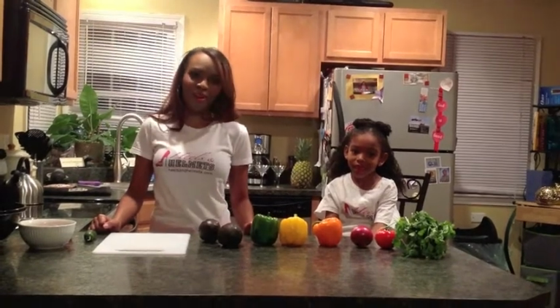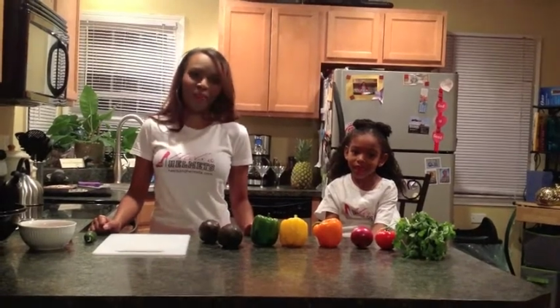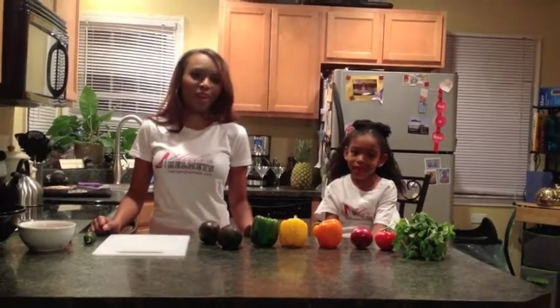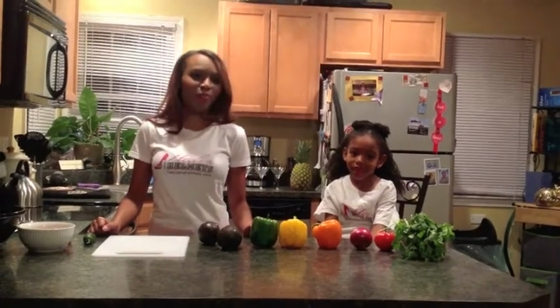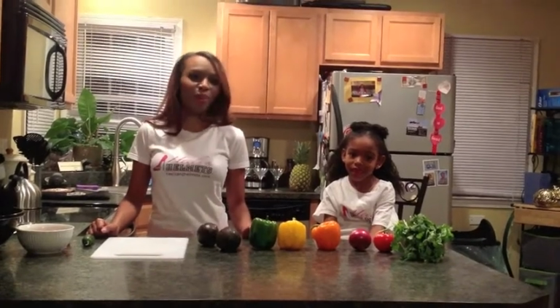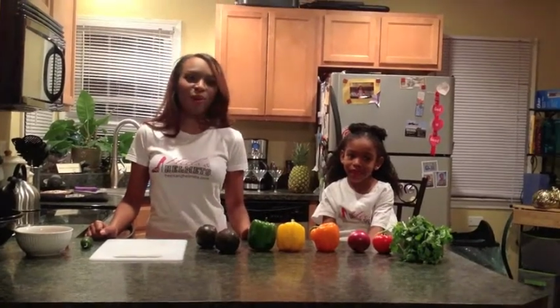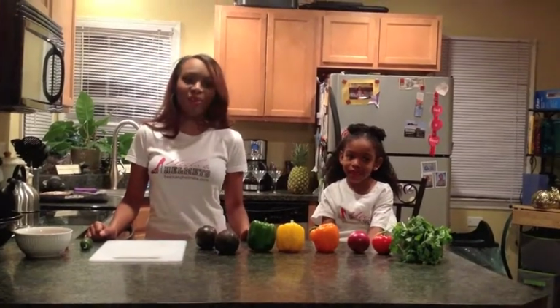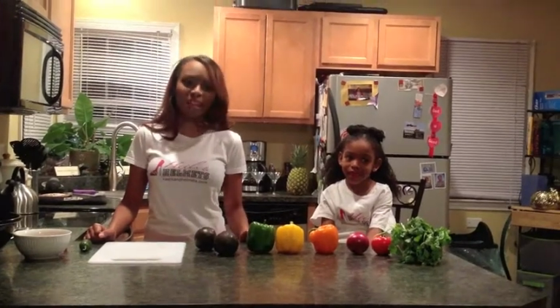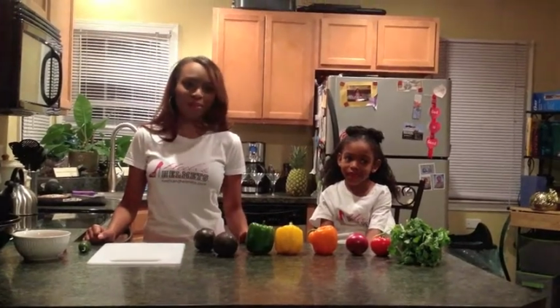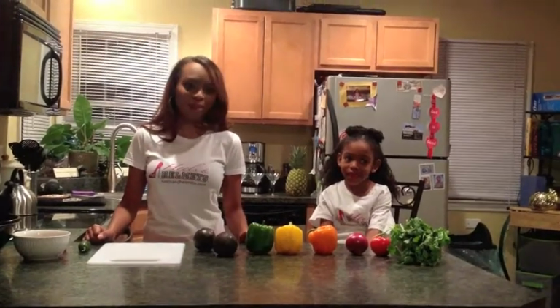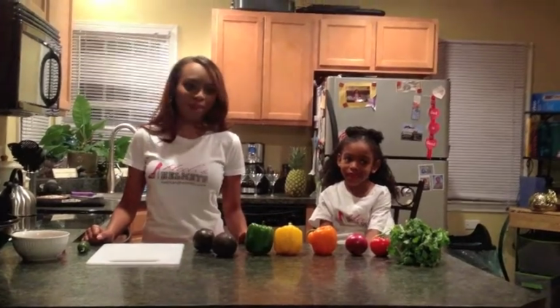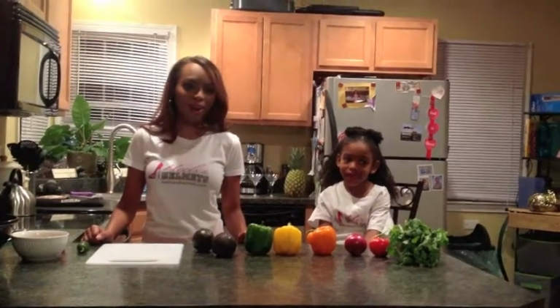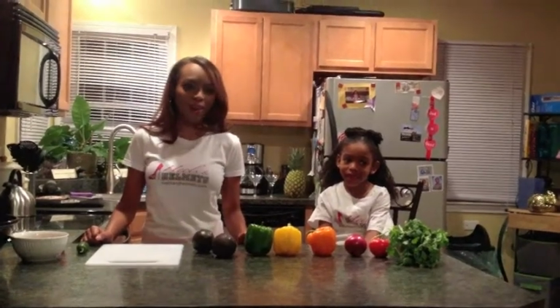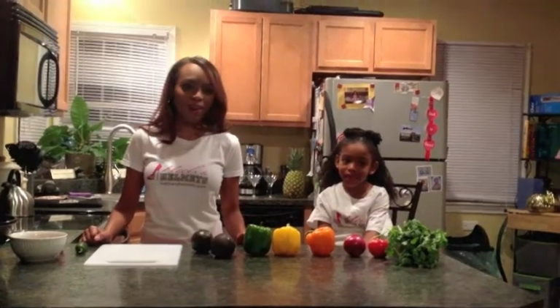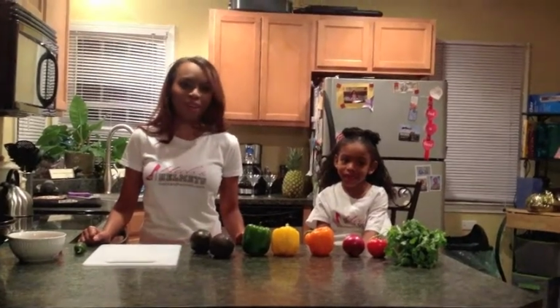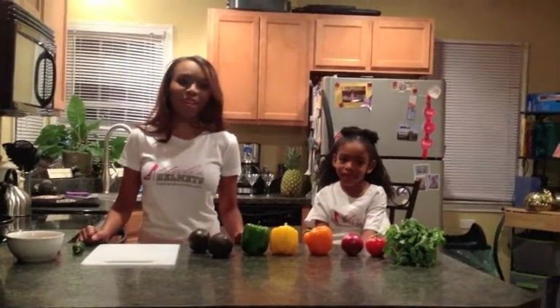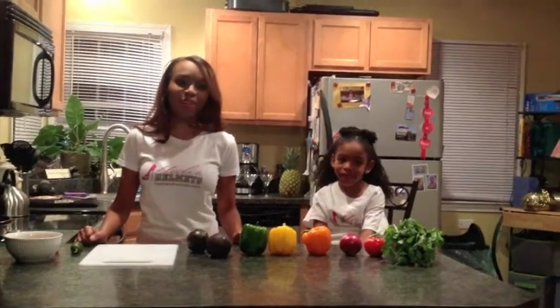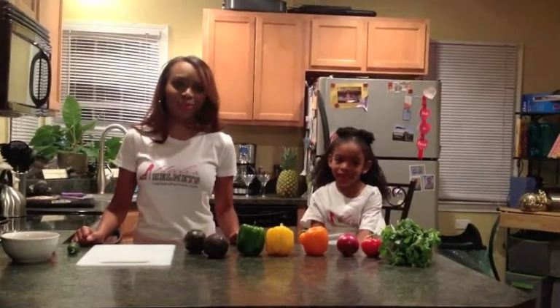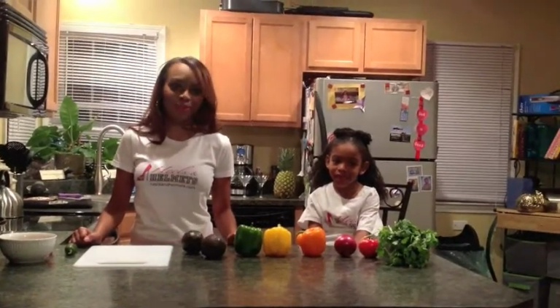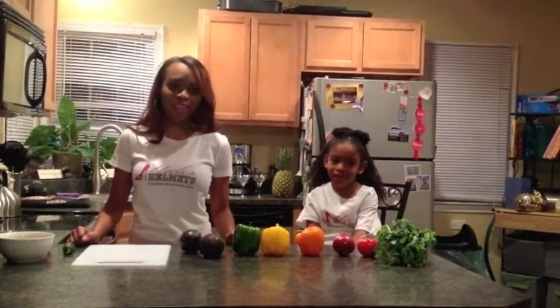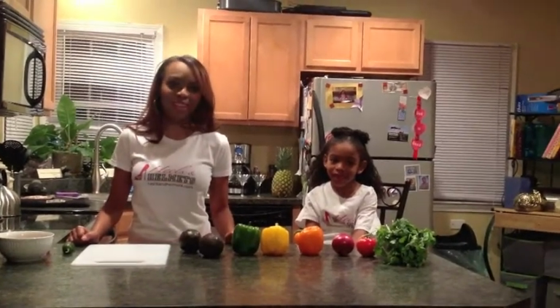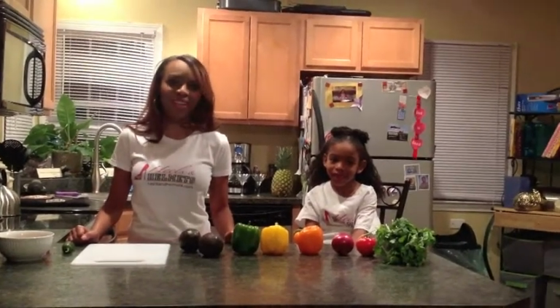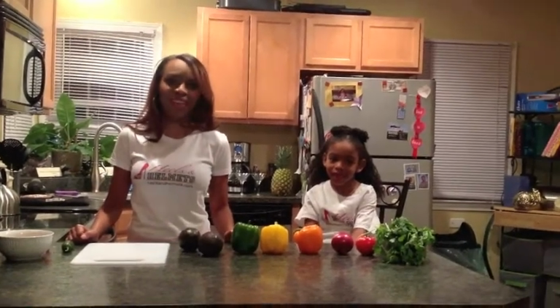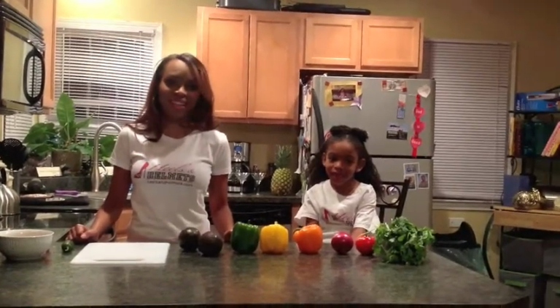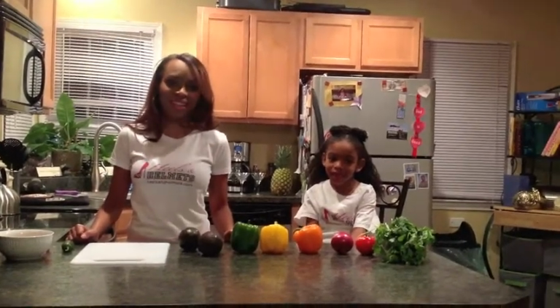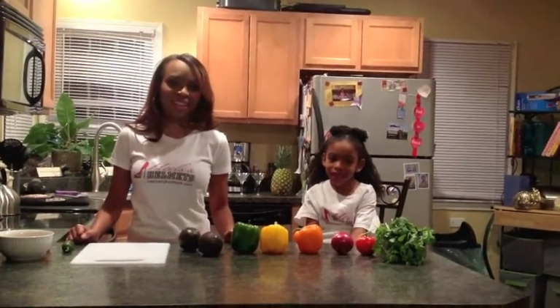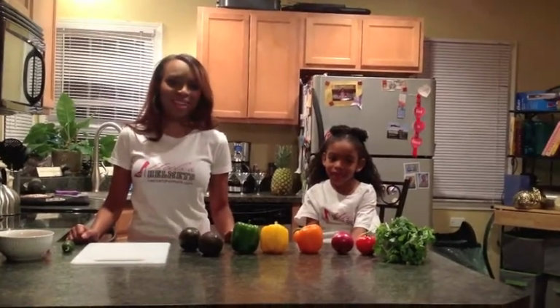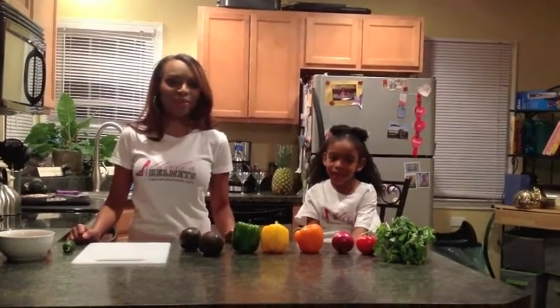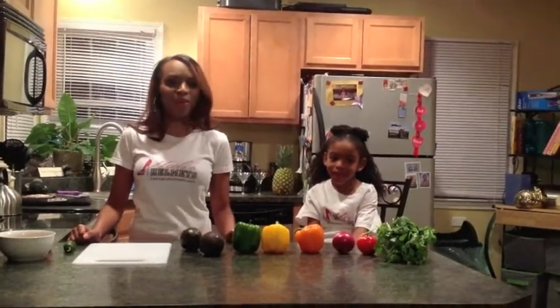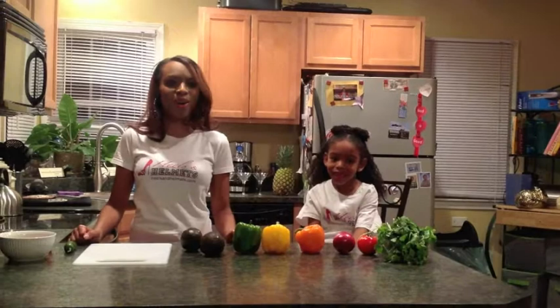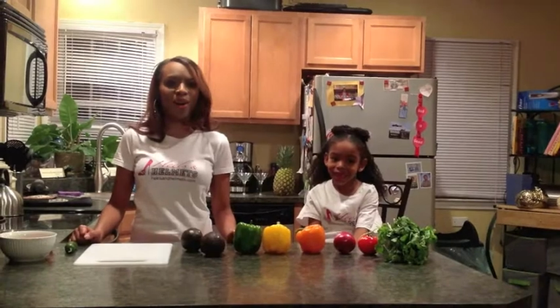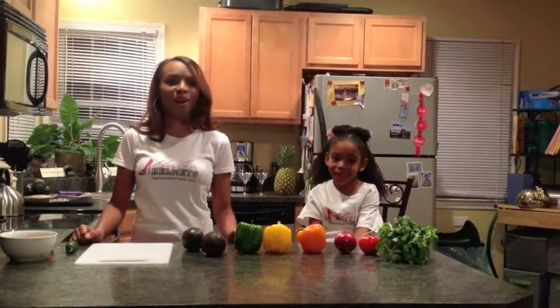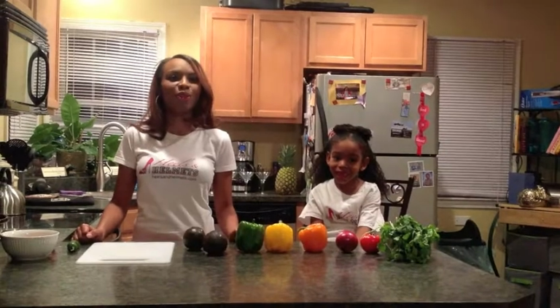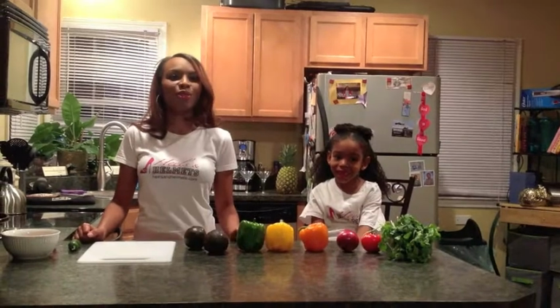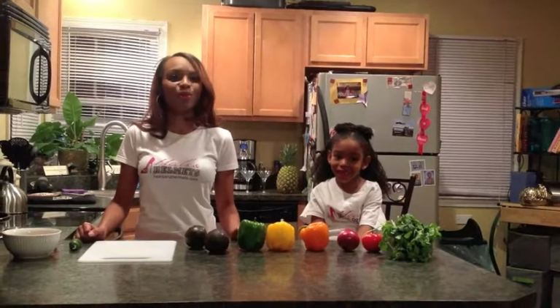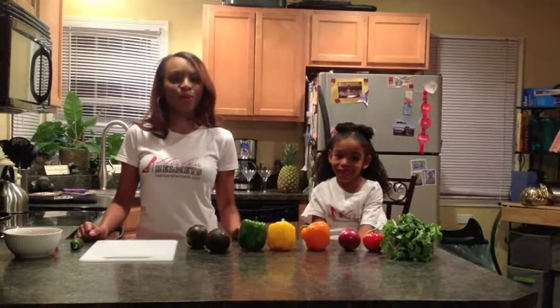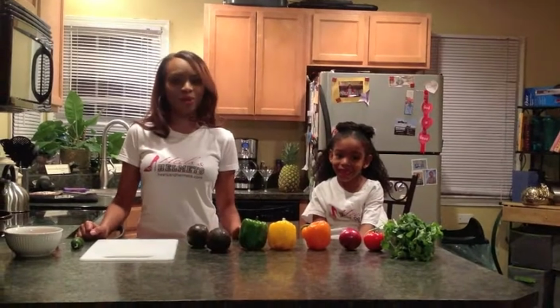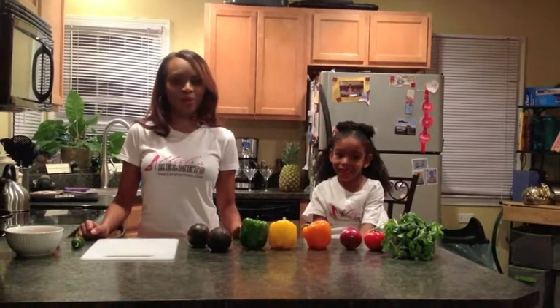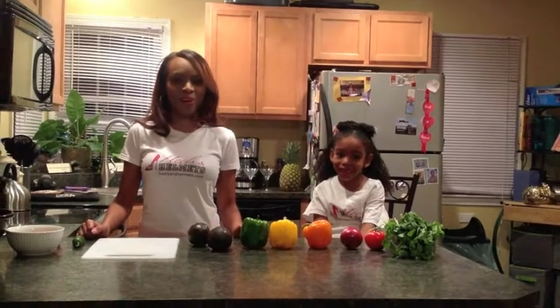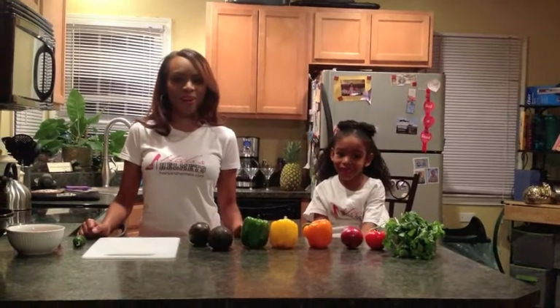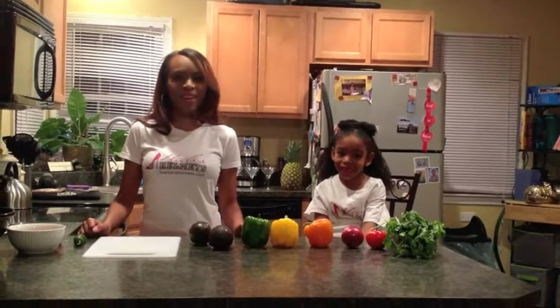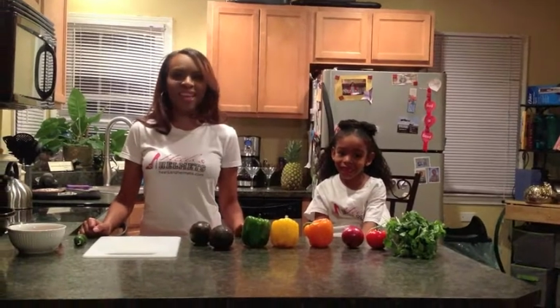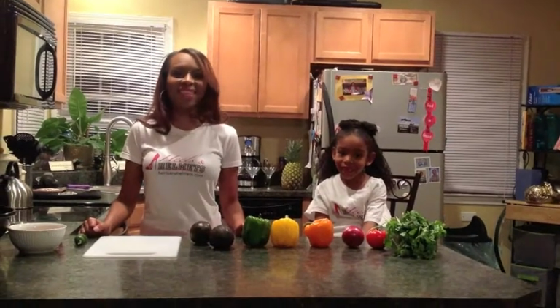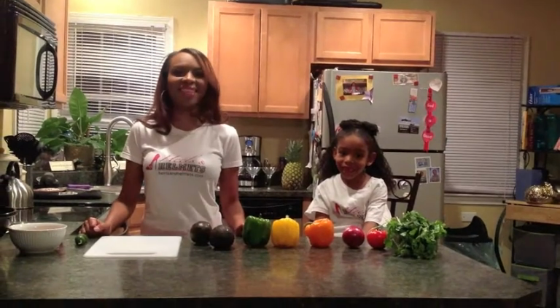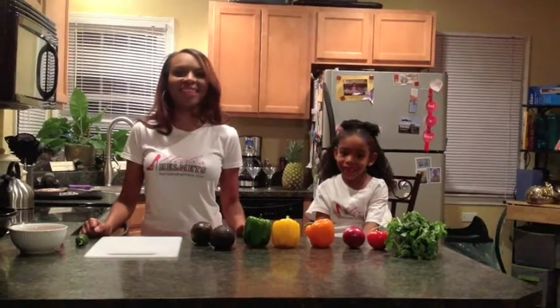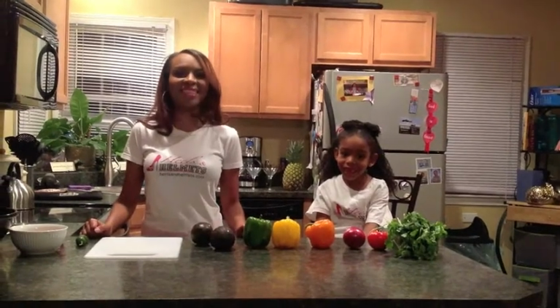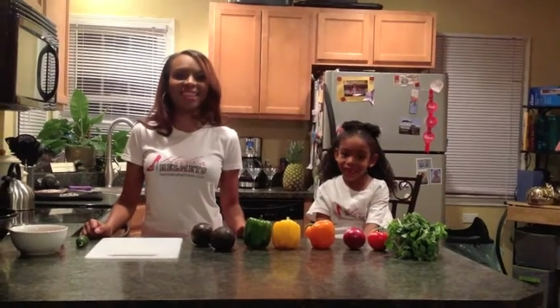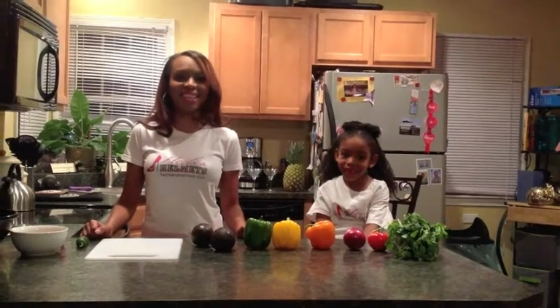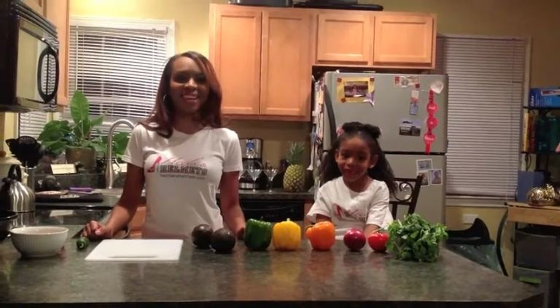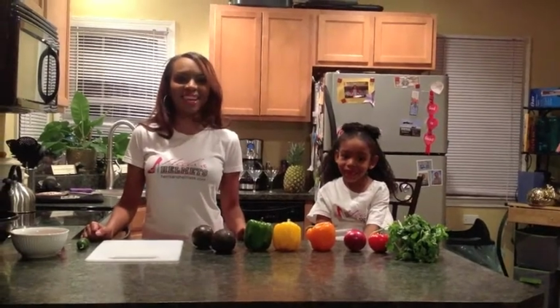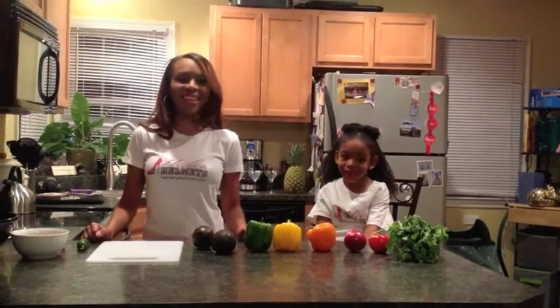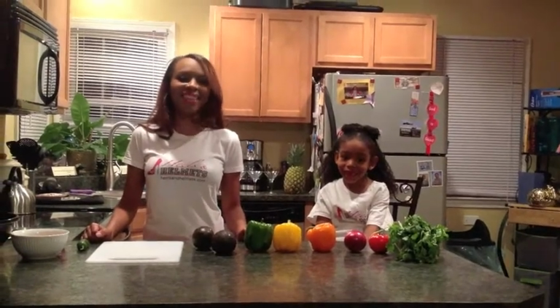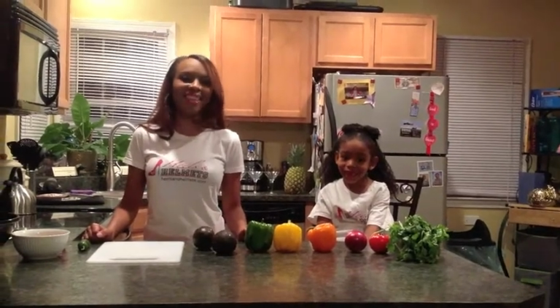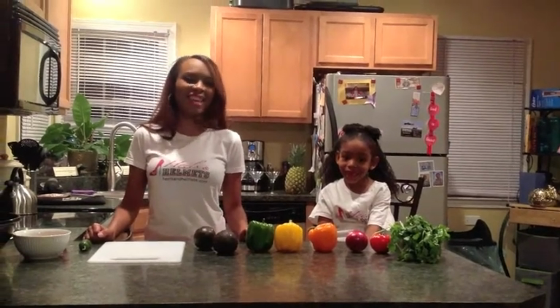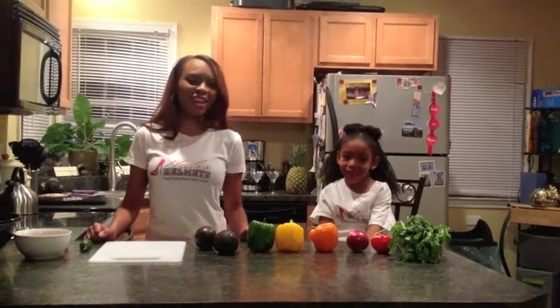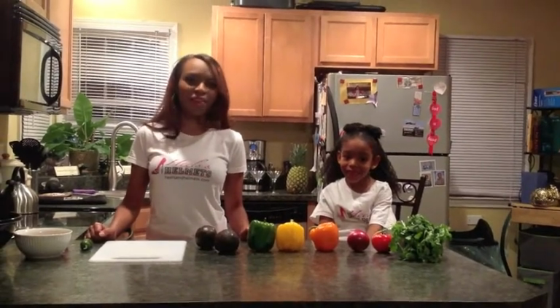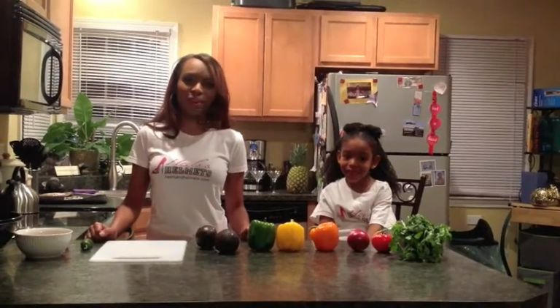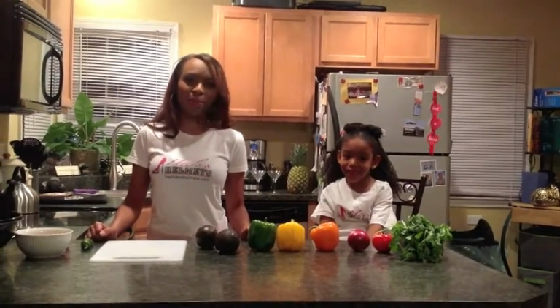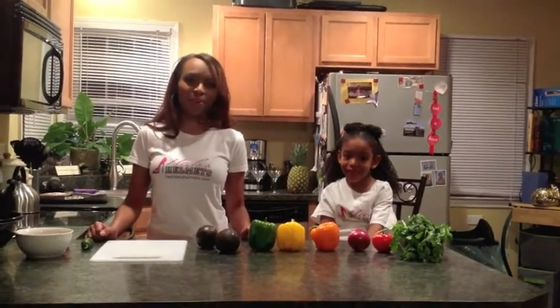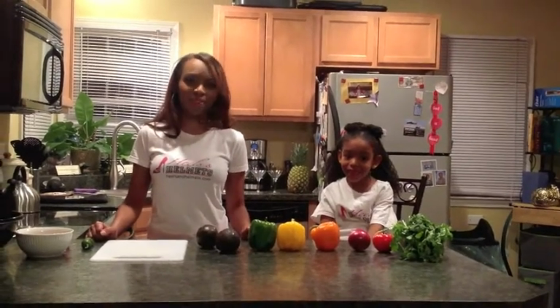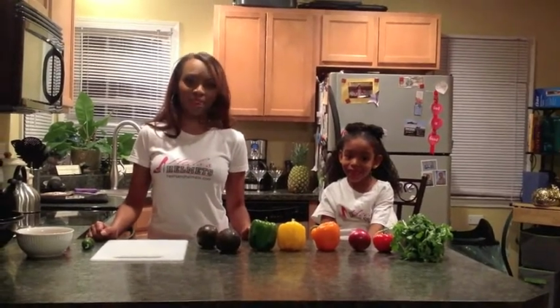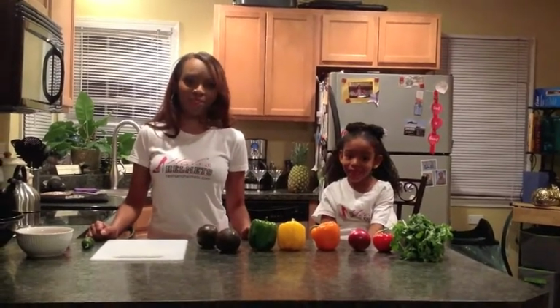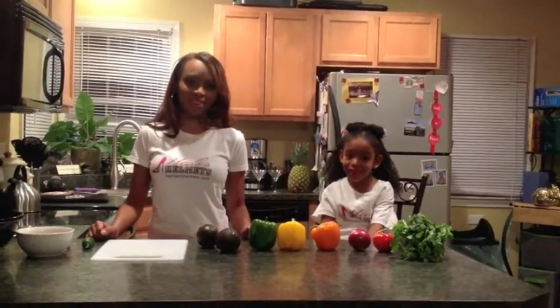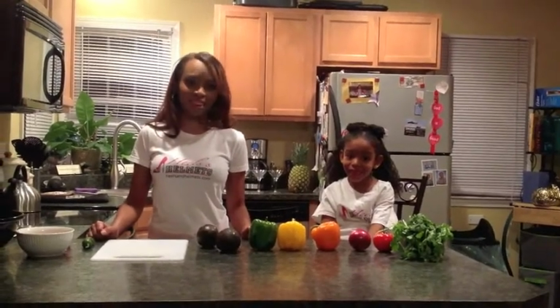We have bowl games tomorrow, including the granddaddy of them all, the Rose Bowl, and then on Sunday the NFL playoffs start.